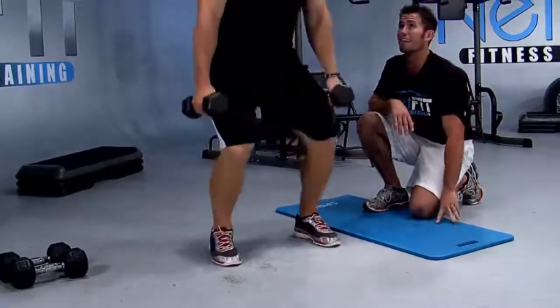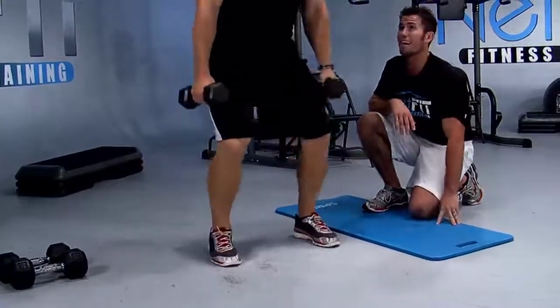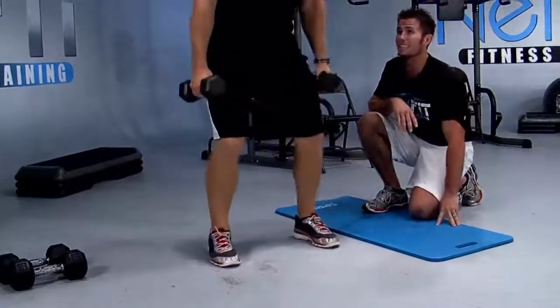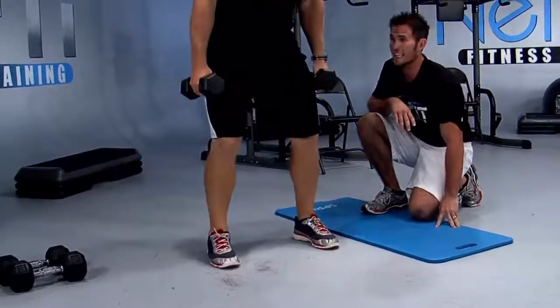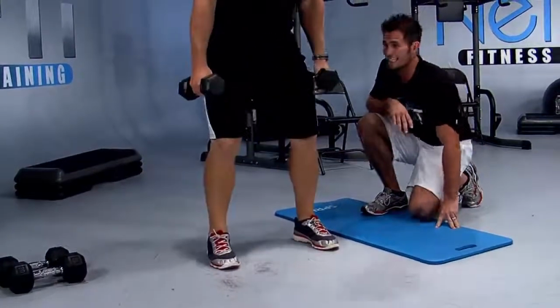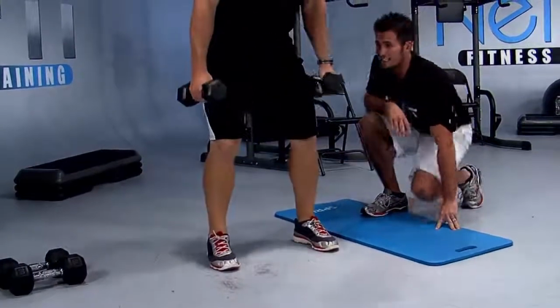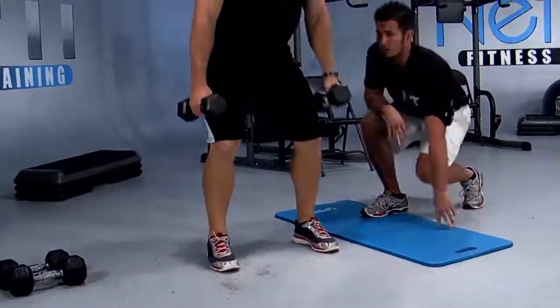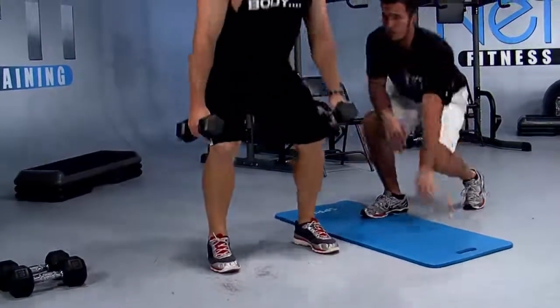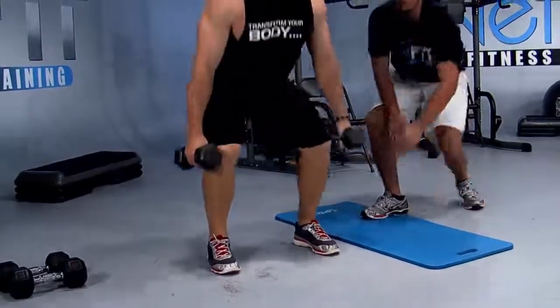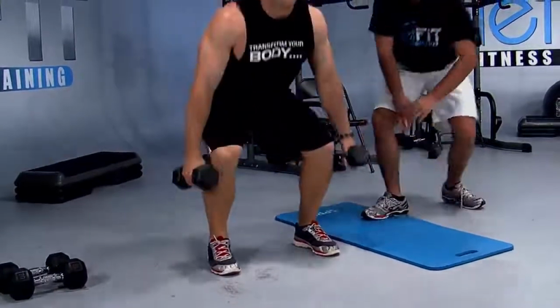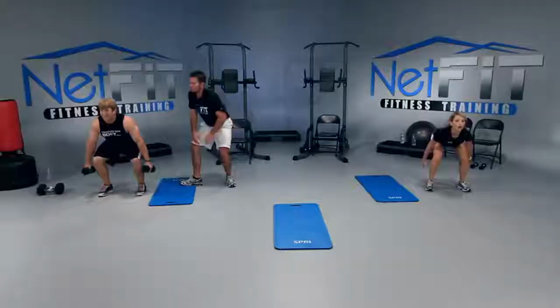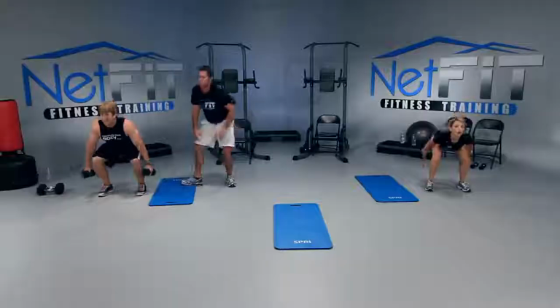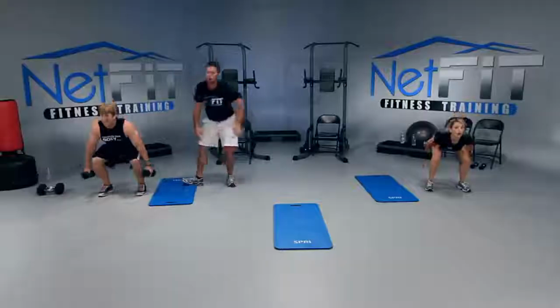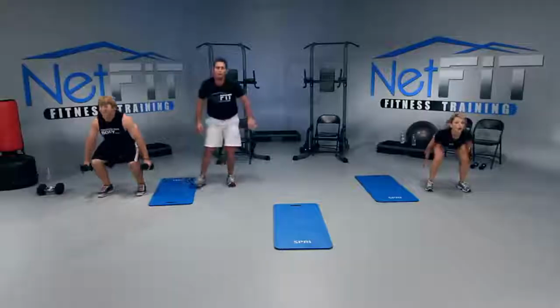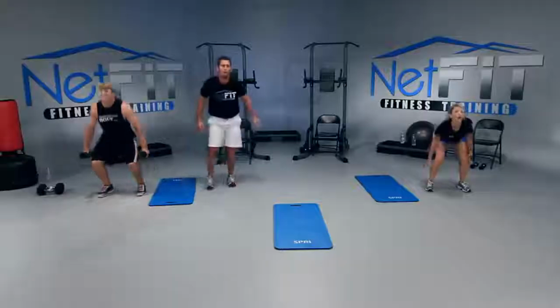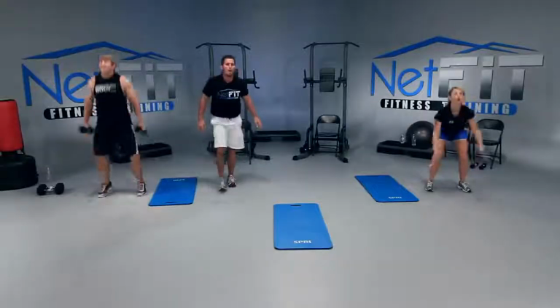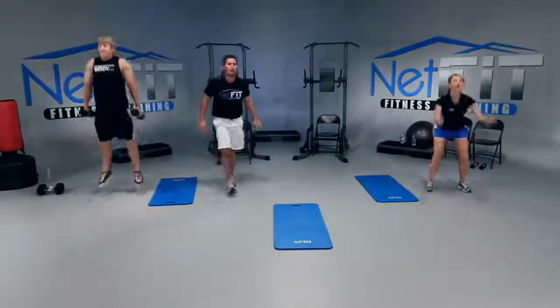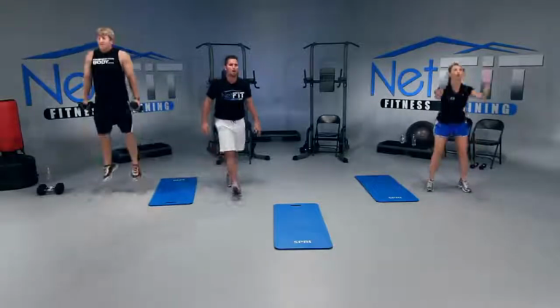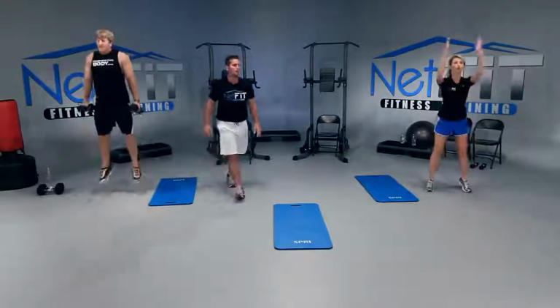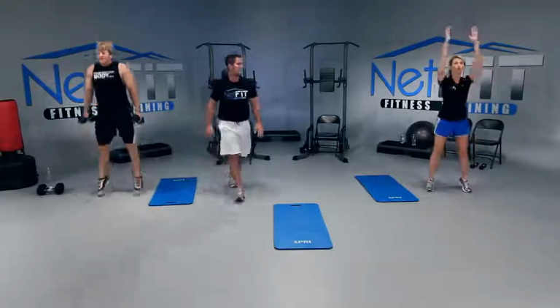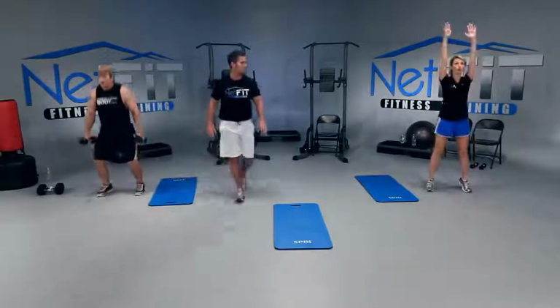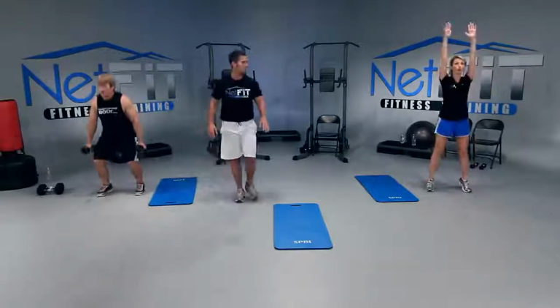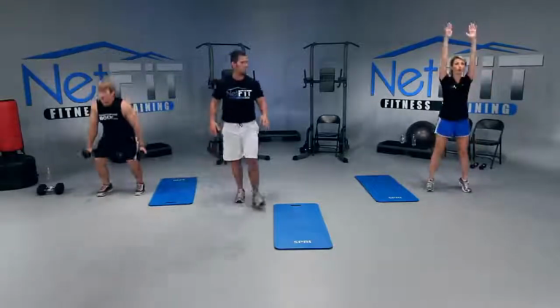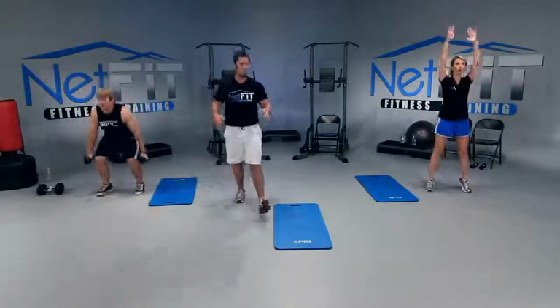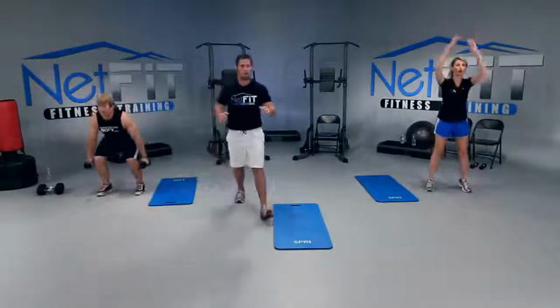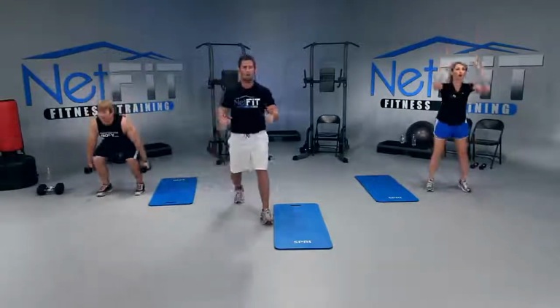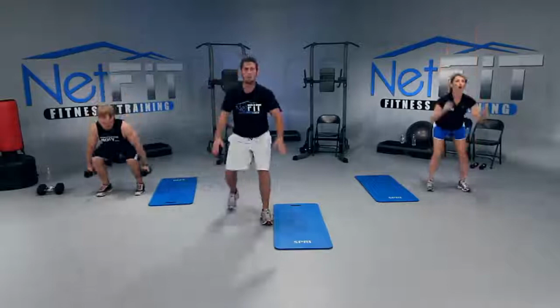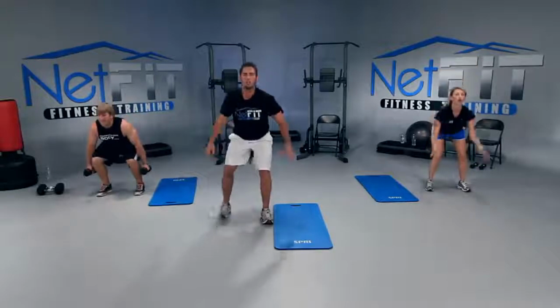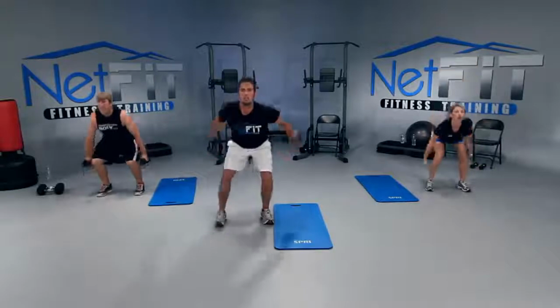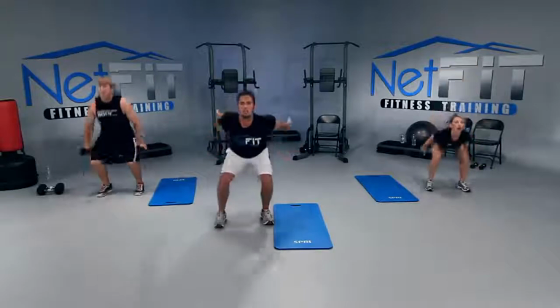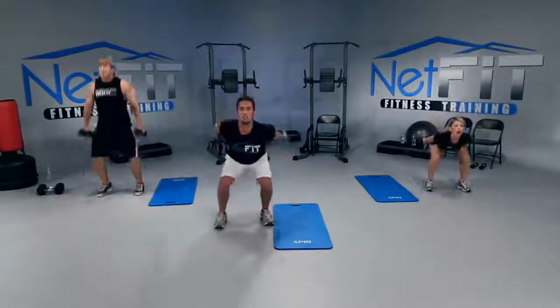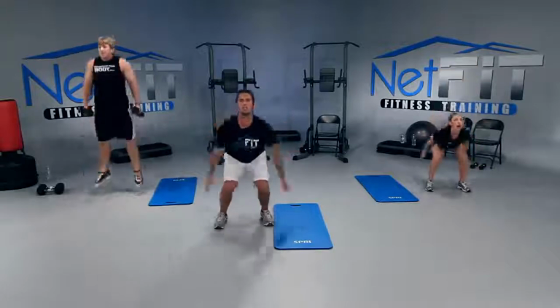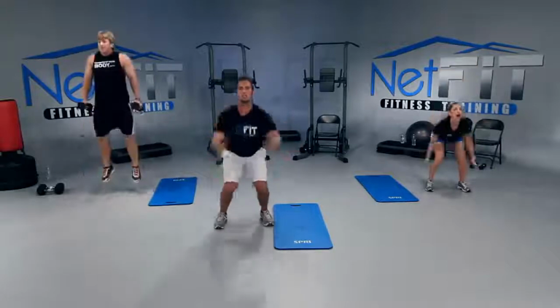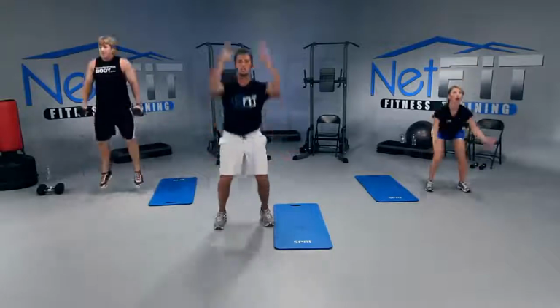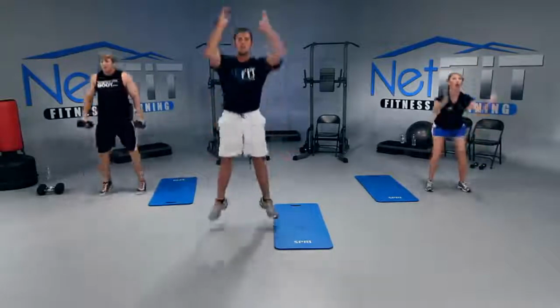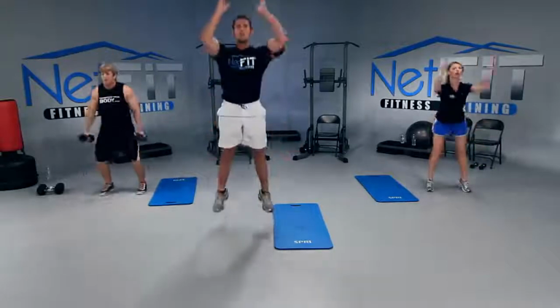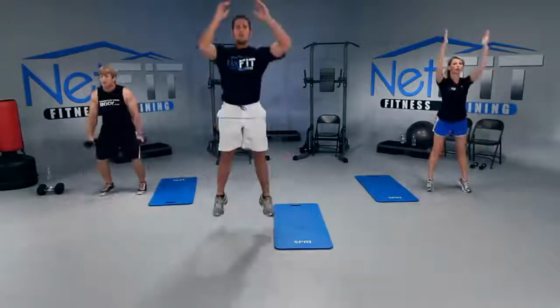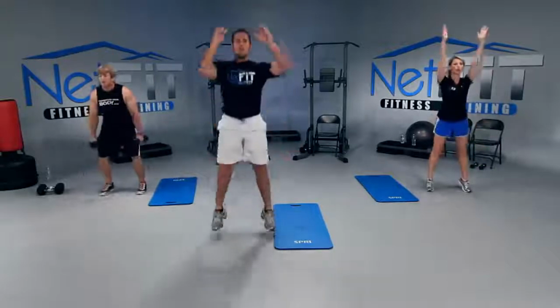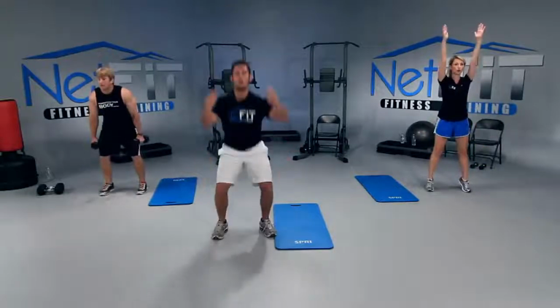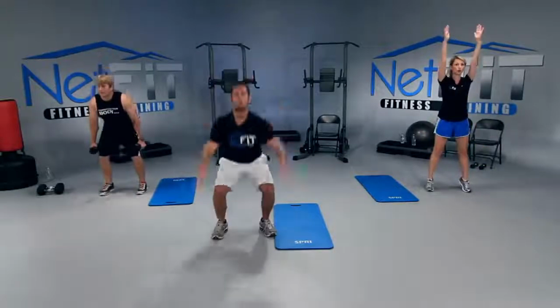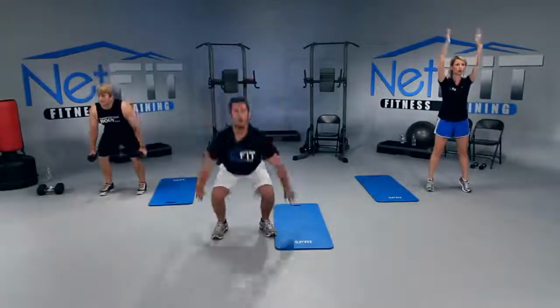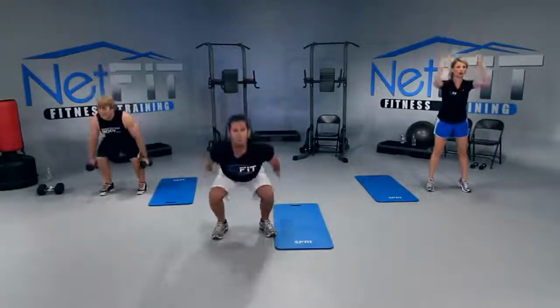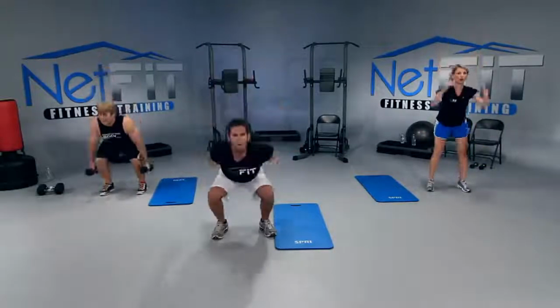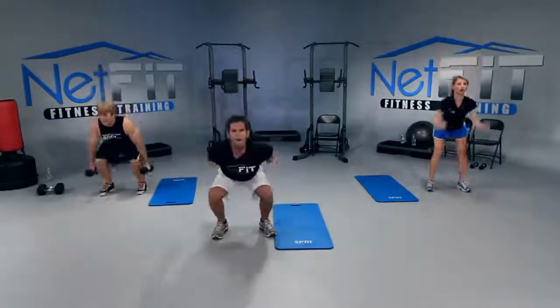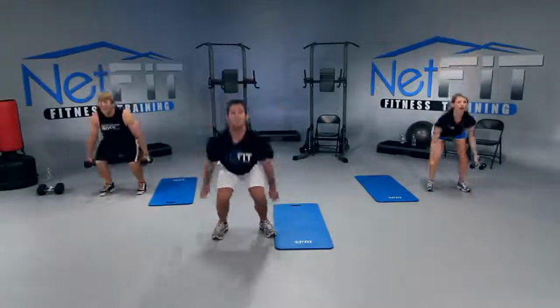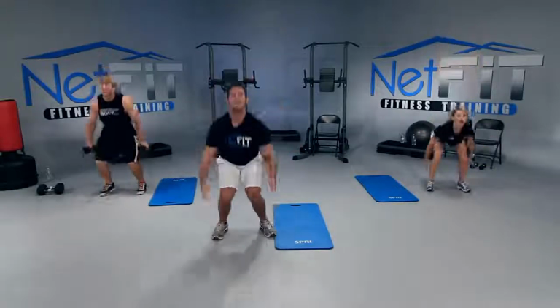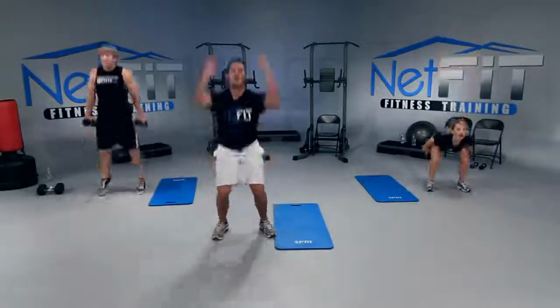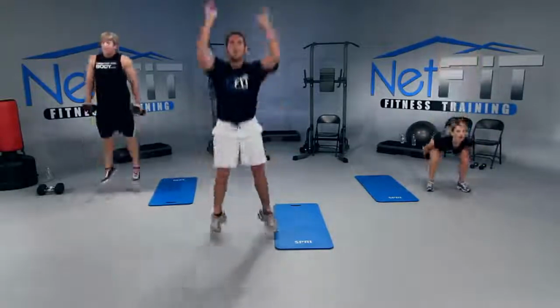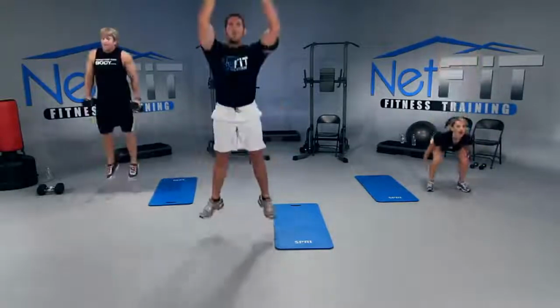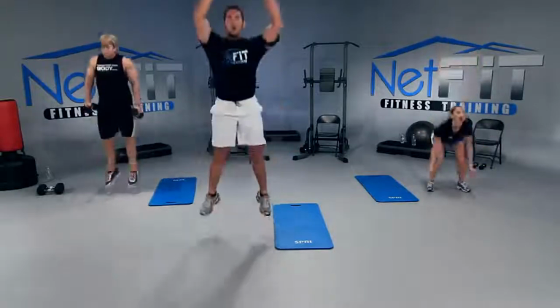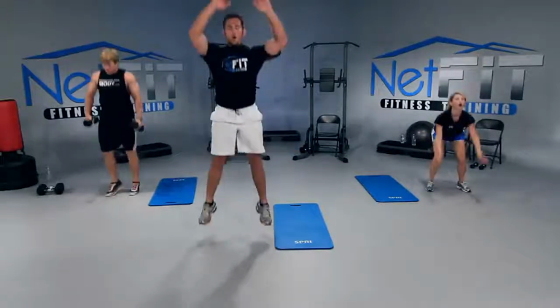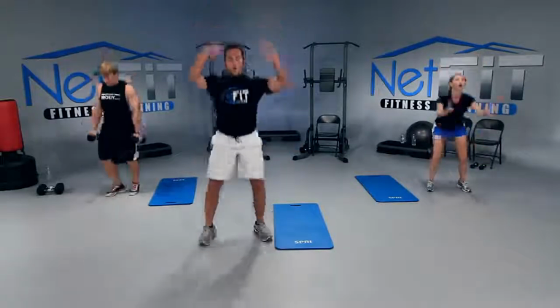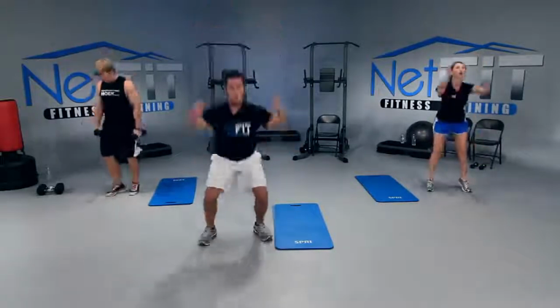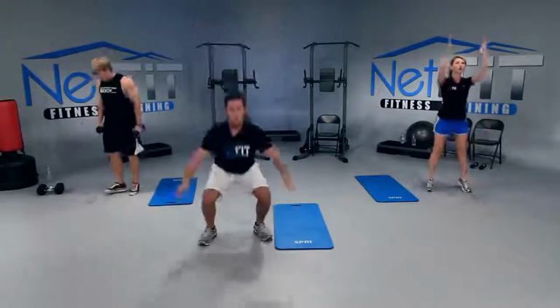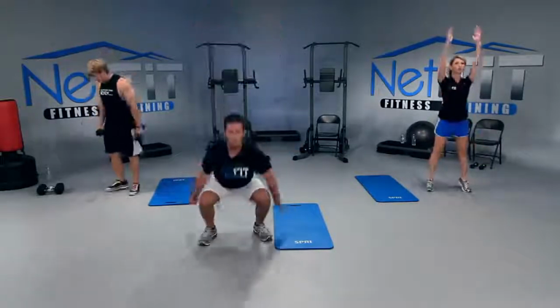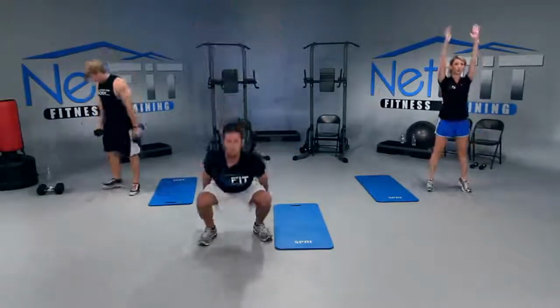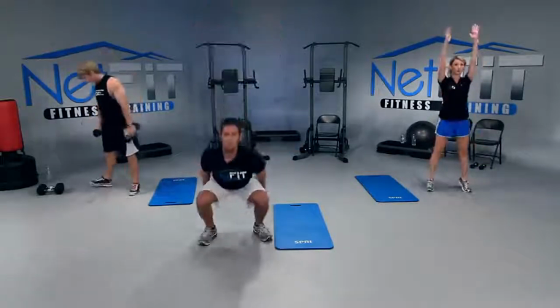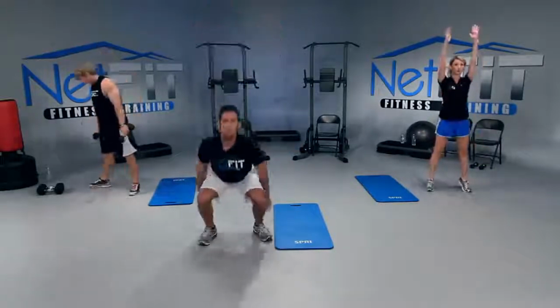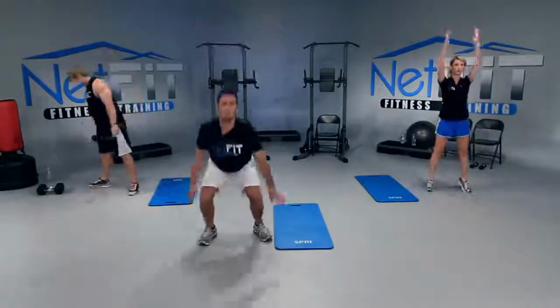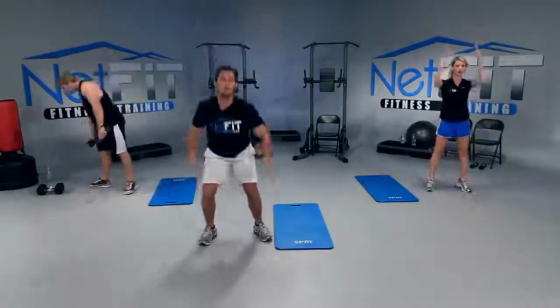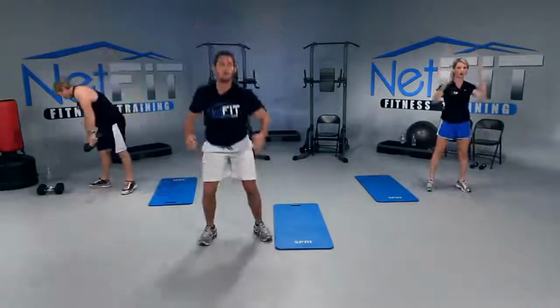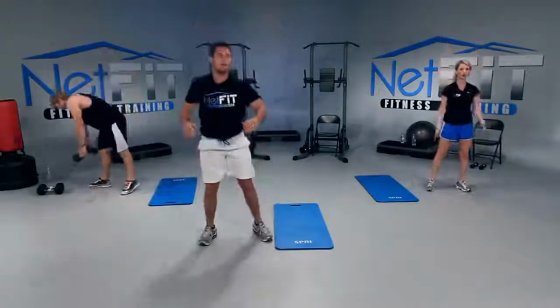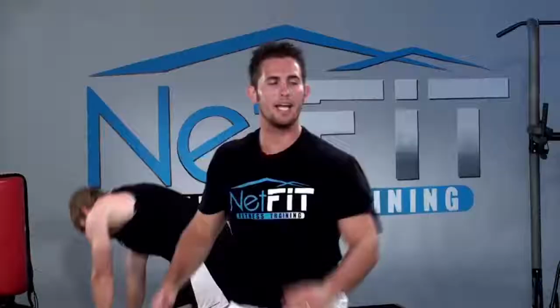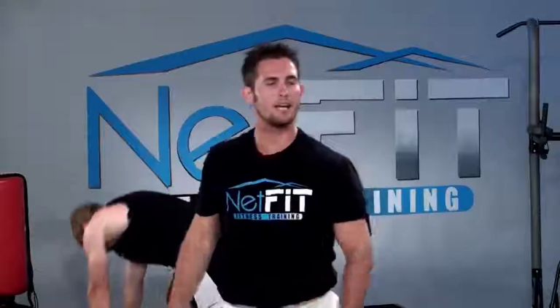We have five seconds — how about three more? Three, two, one more — and done!